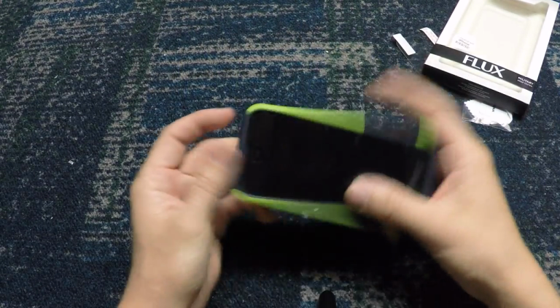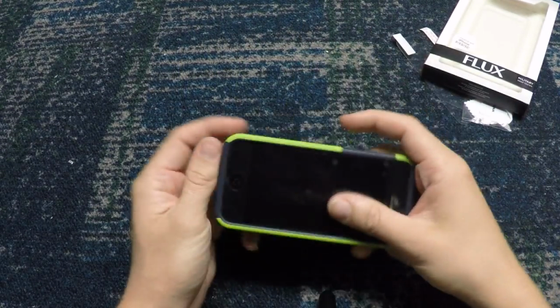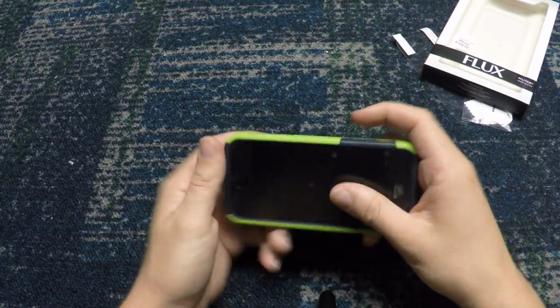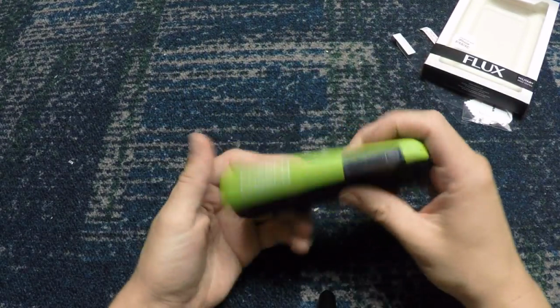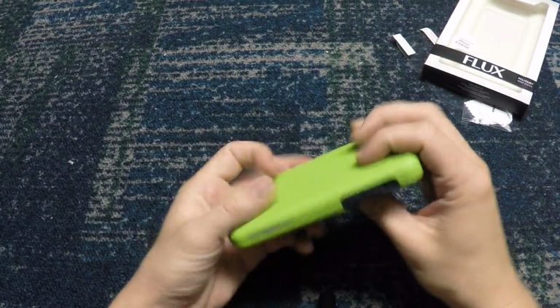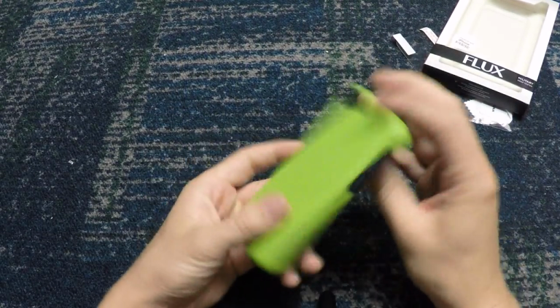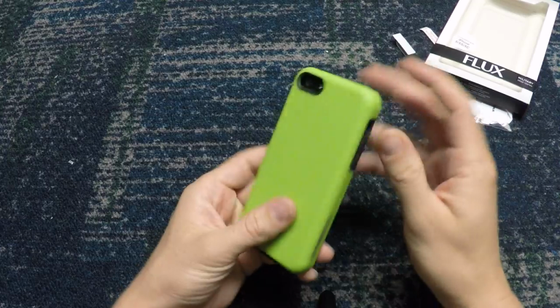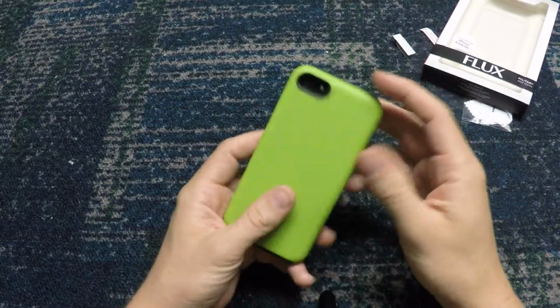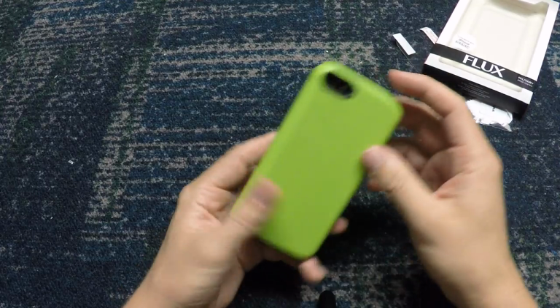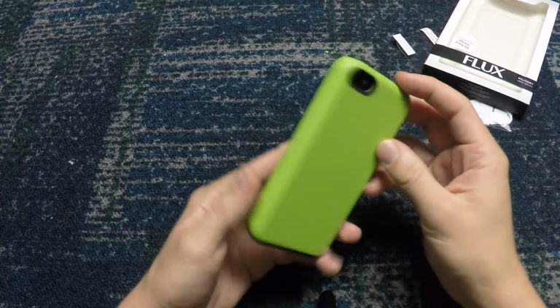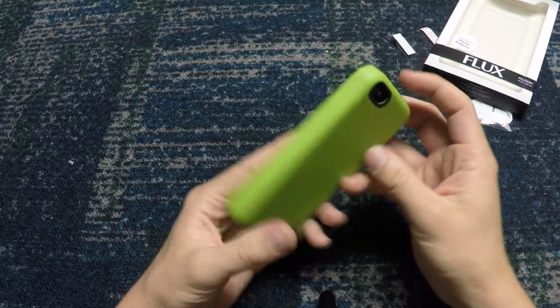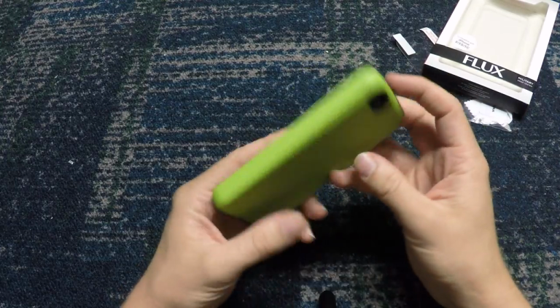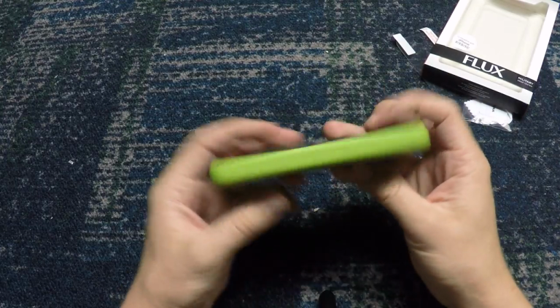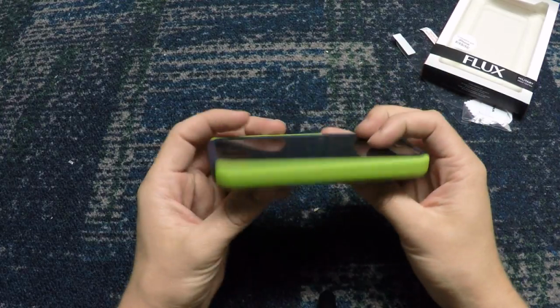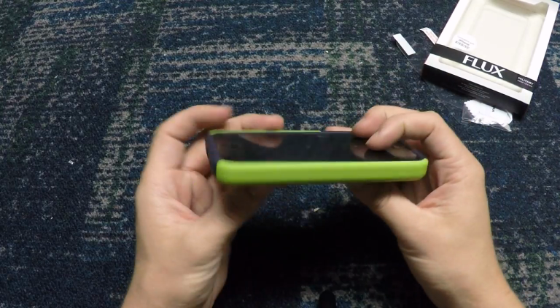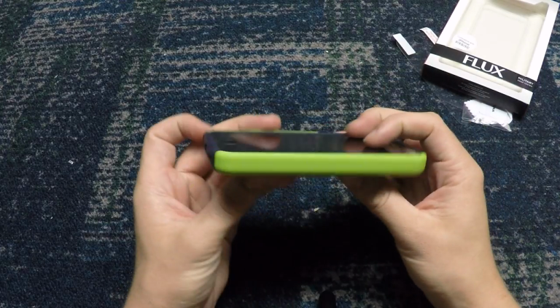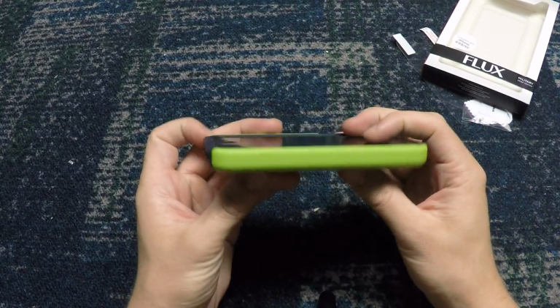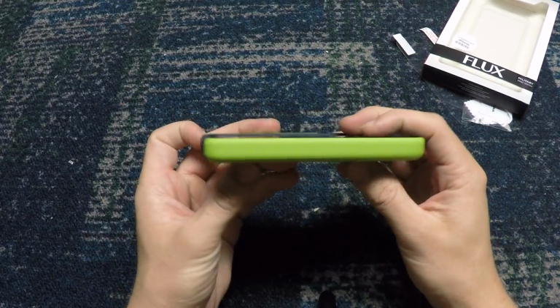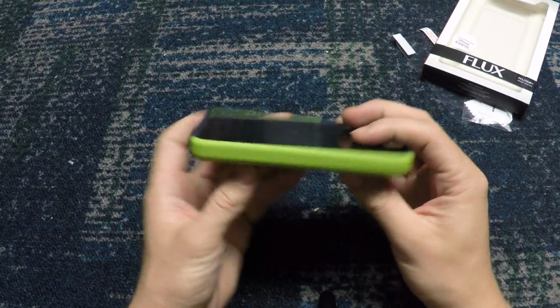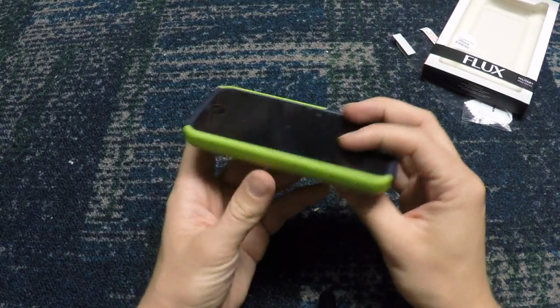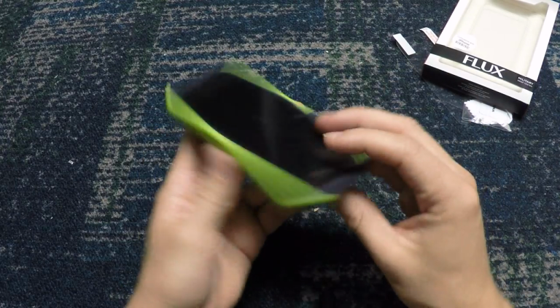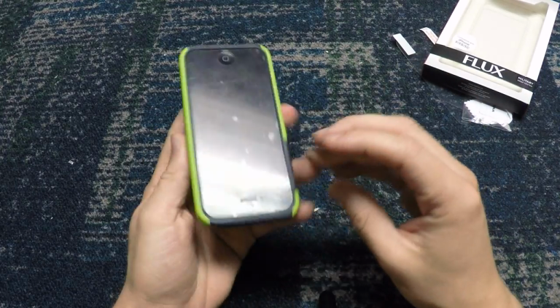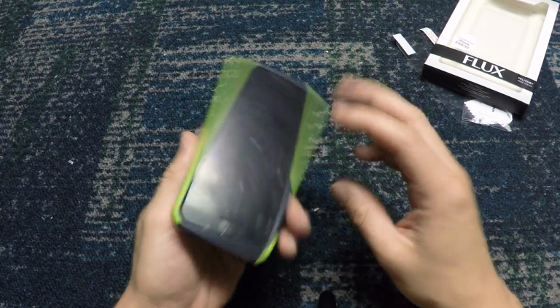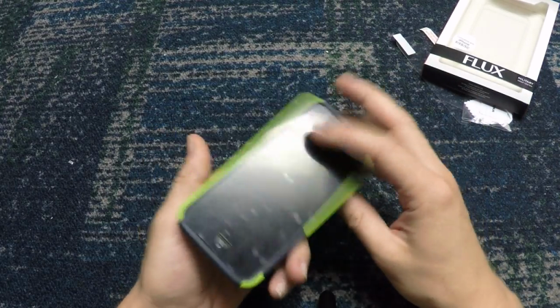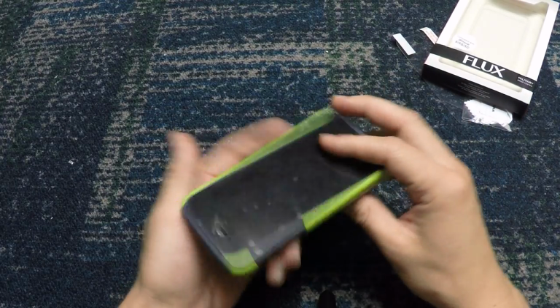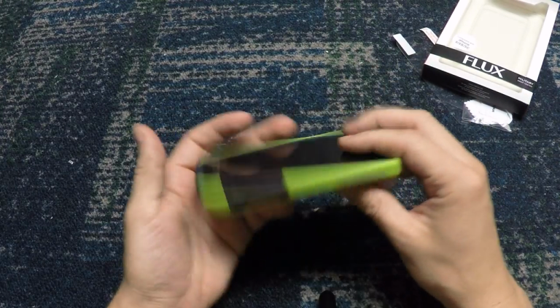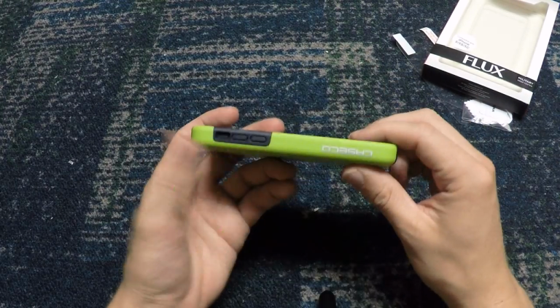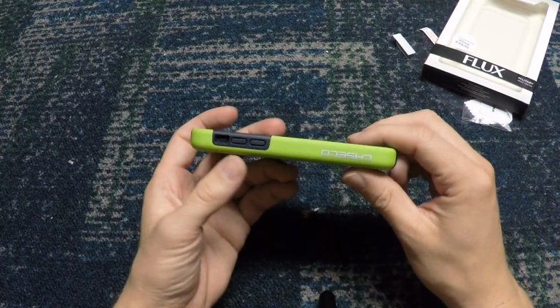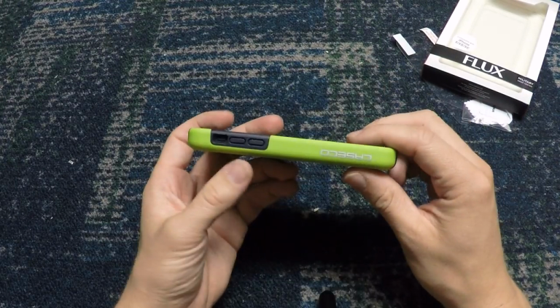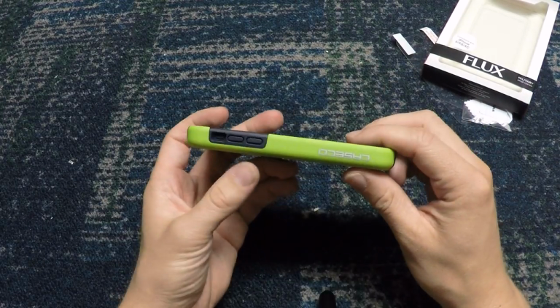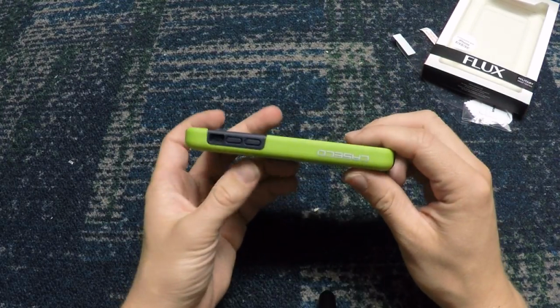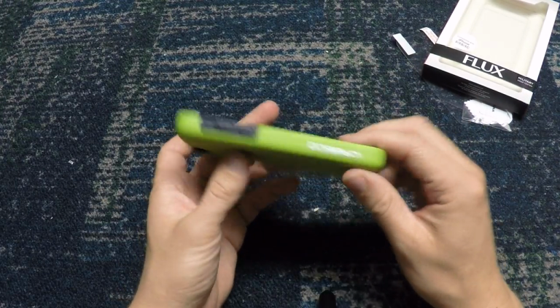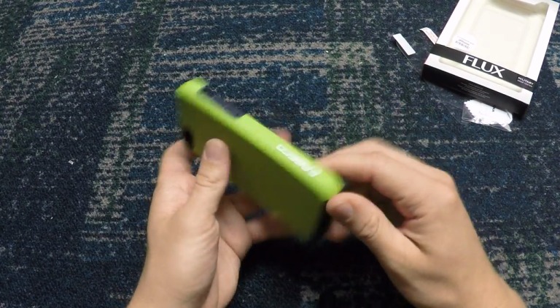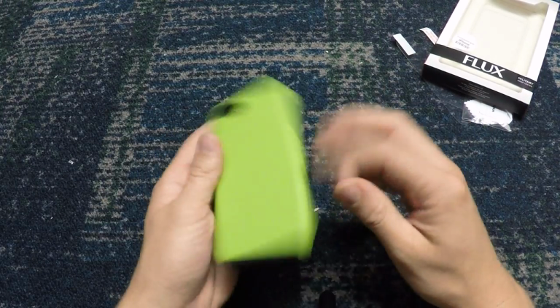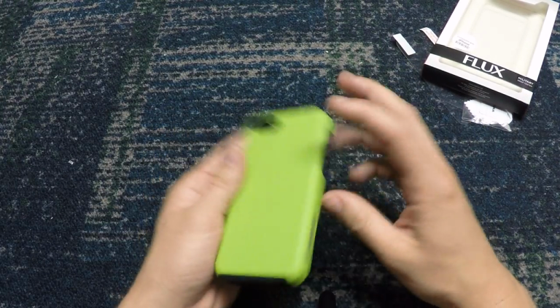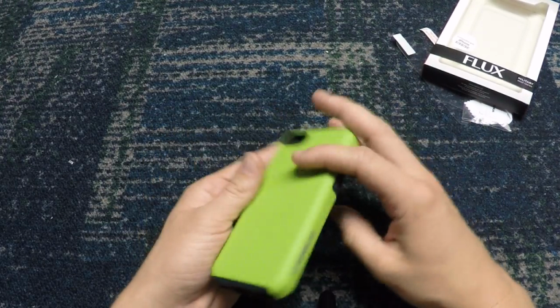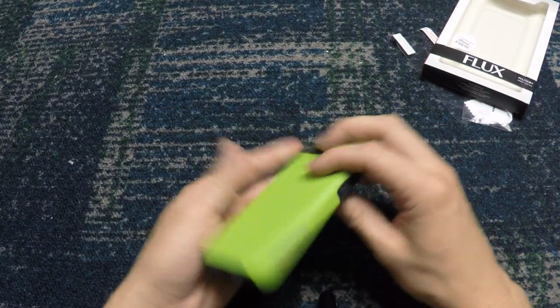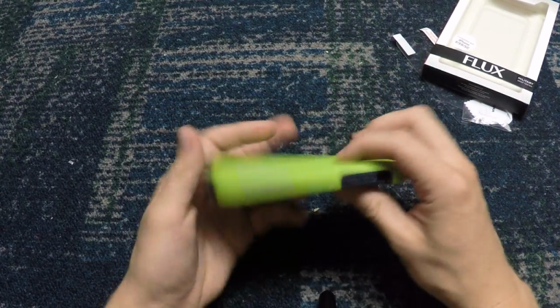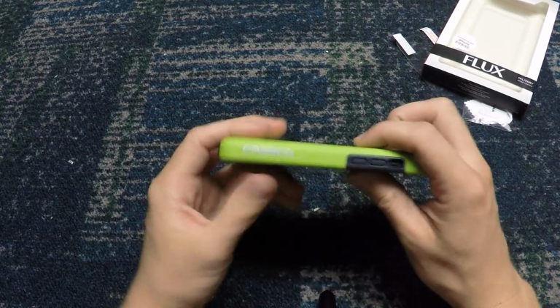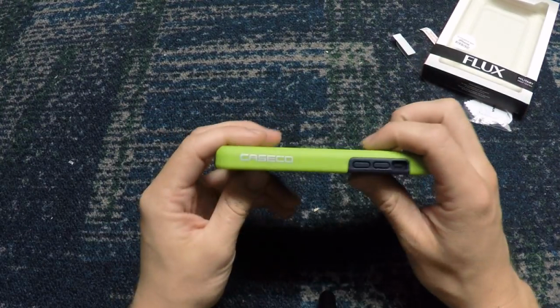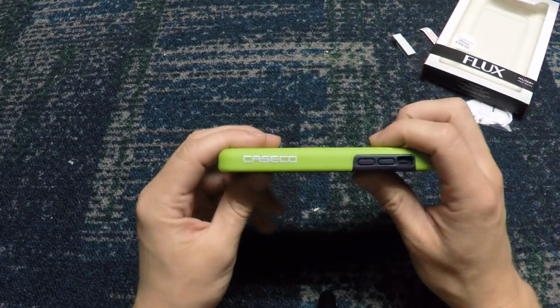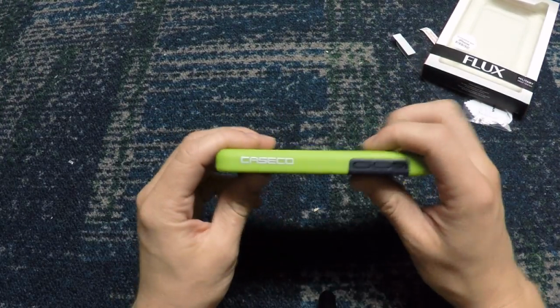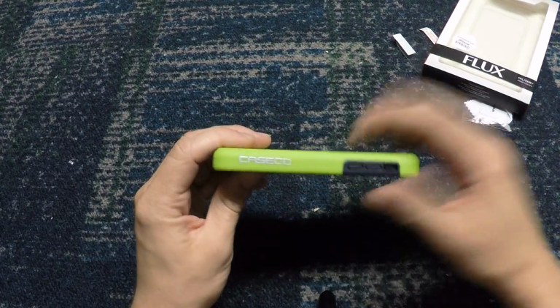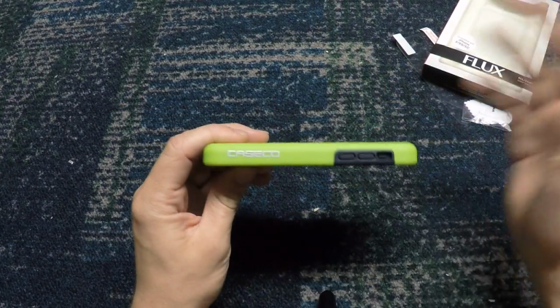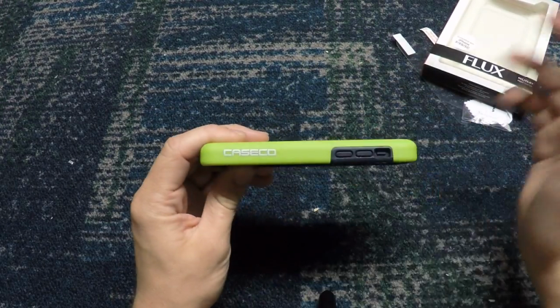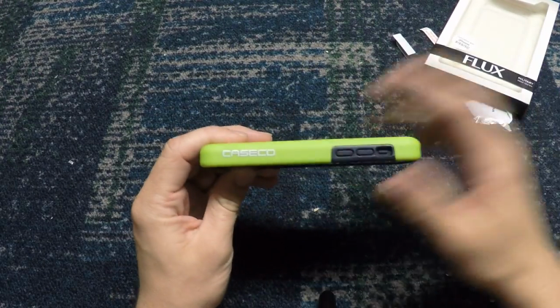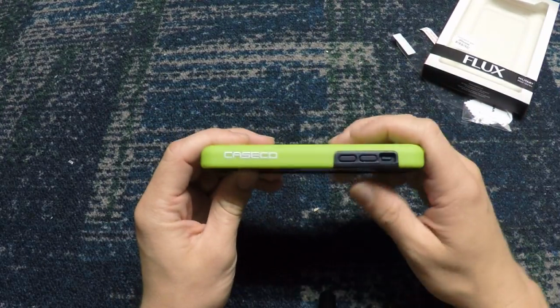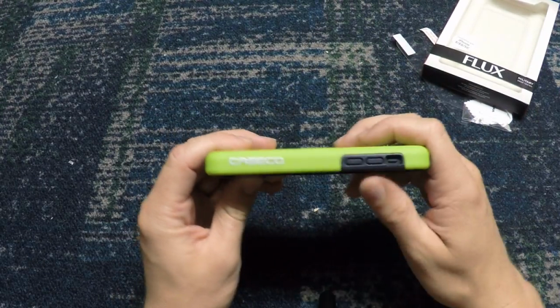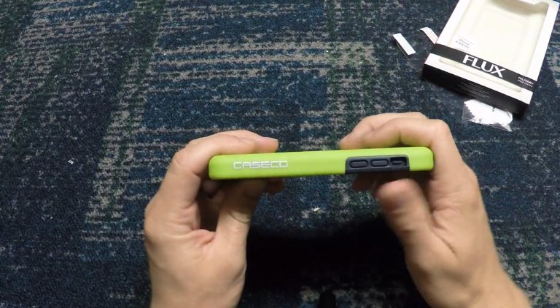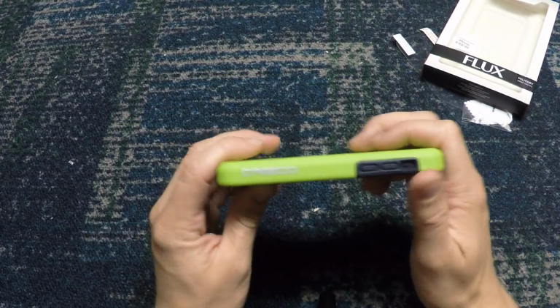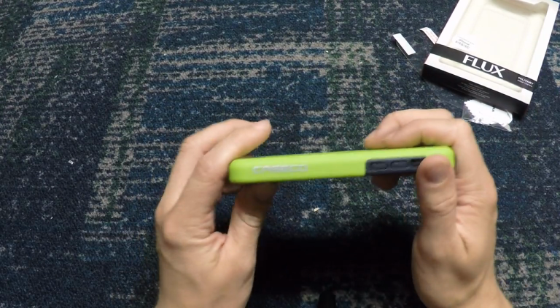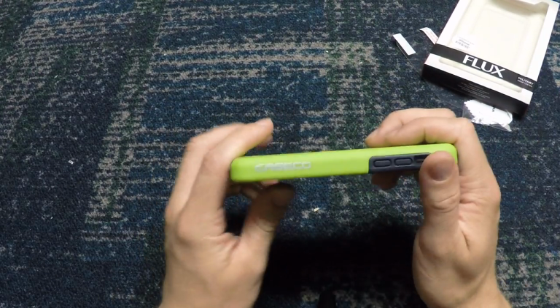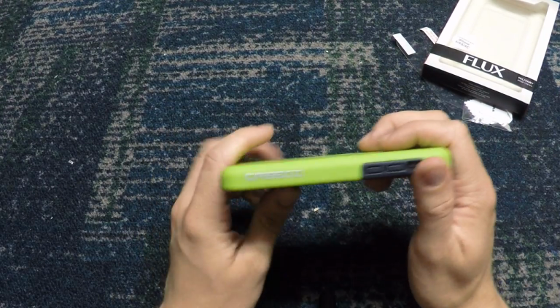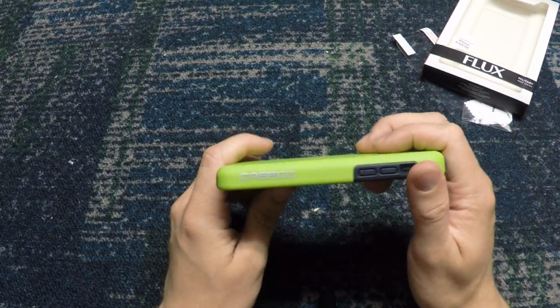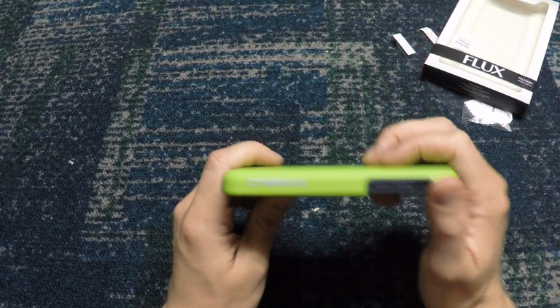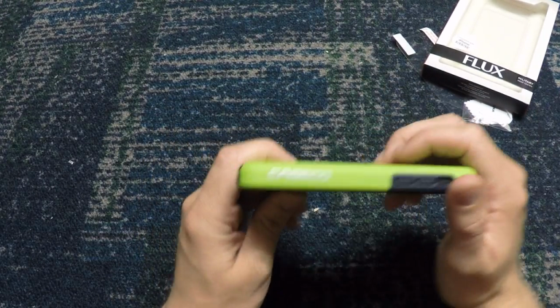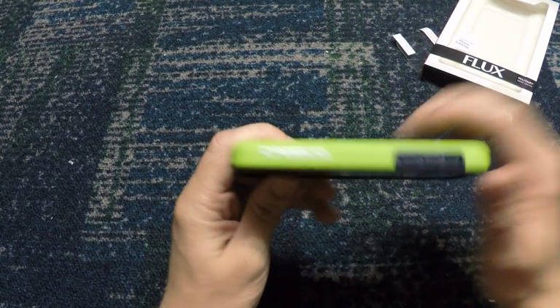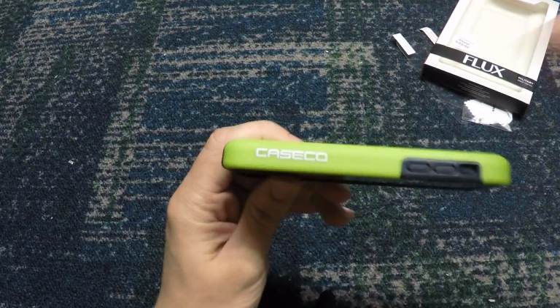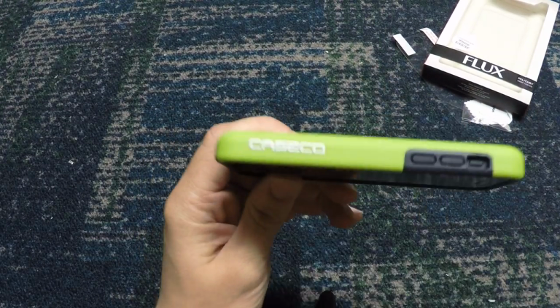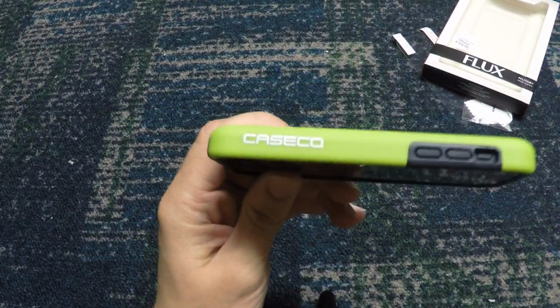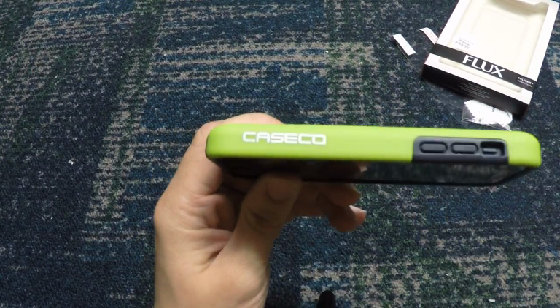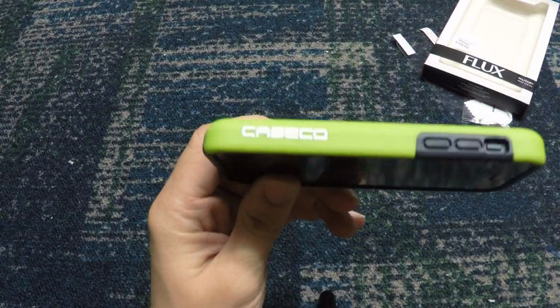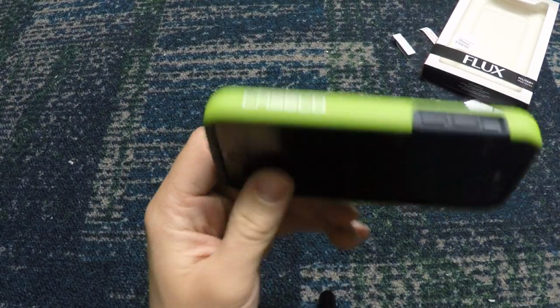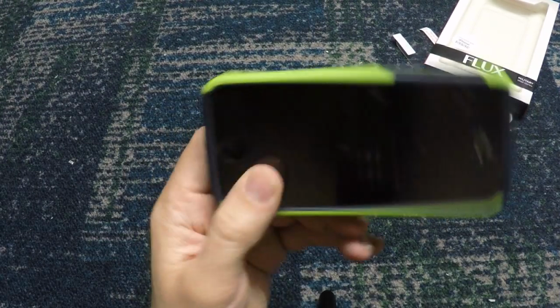So this has been AlanMc1on1 and this is the review of the Caseco iPhone 5 Flux case.